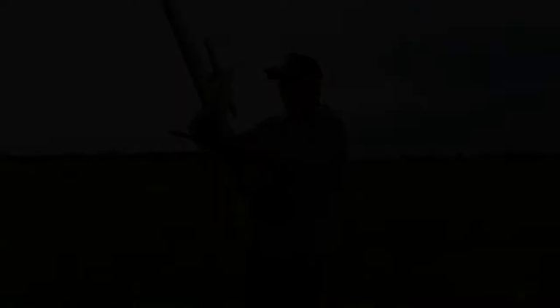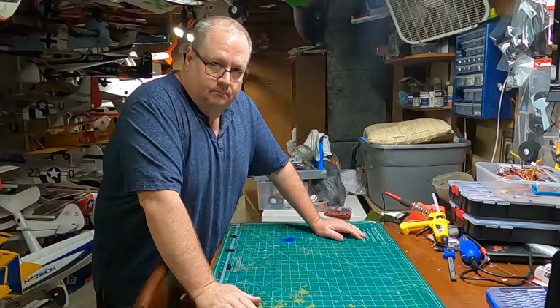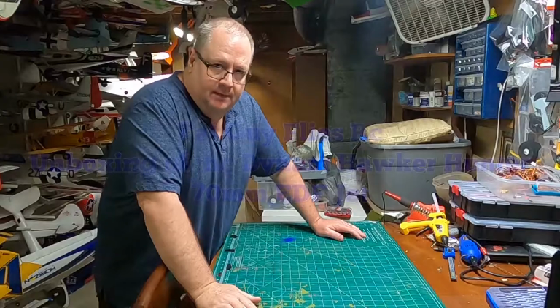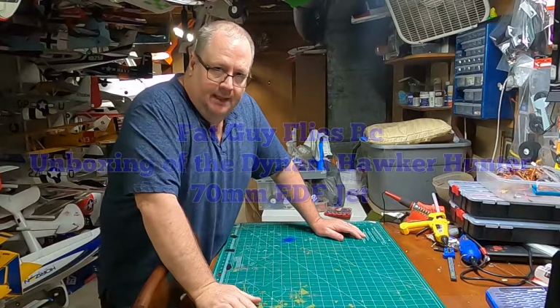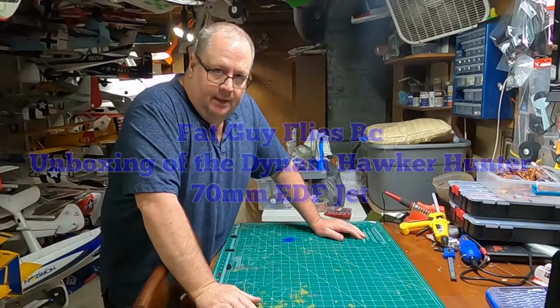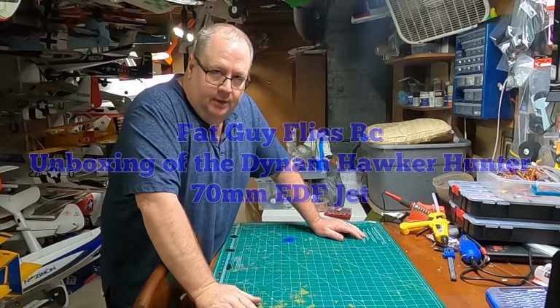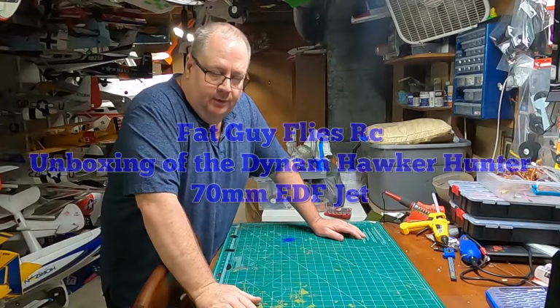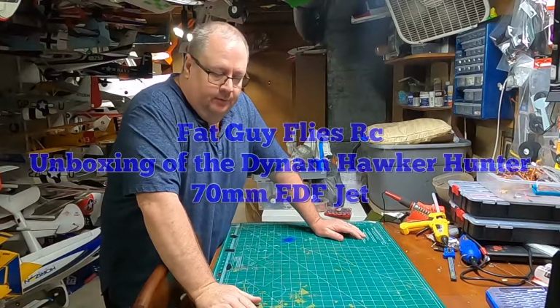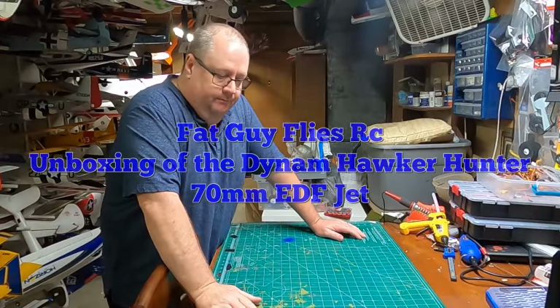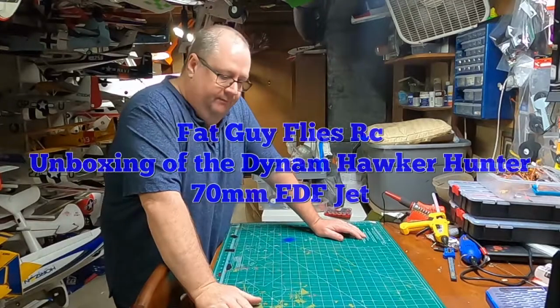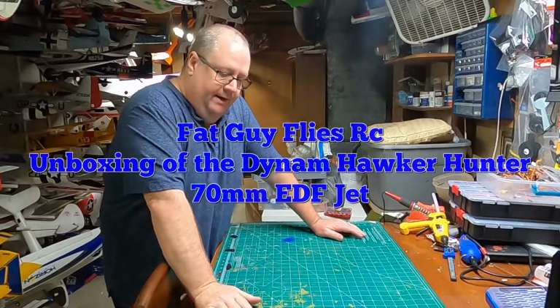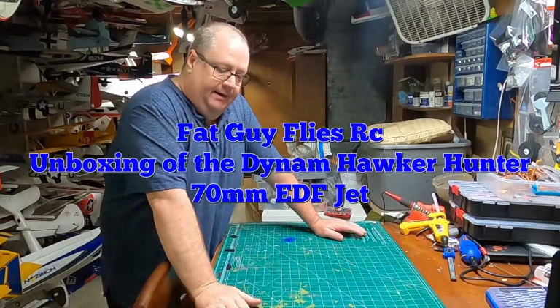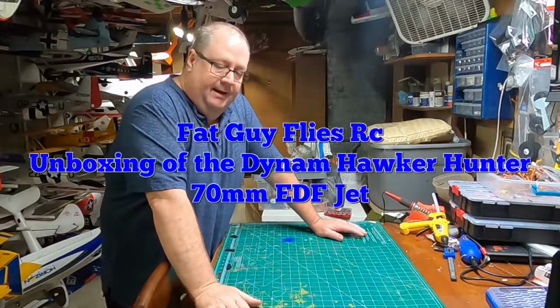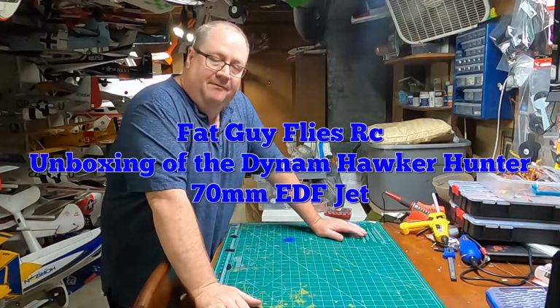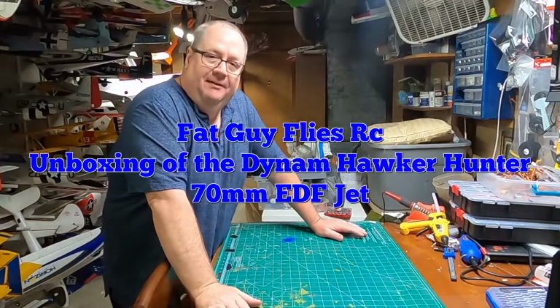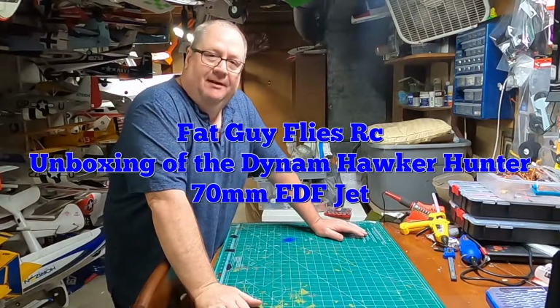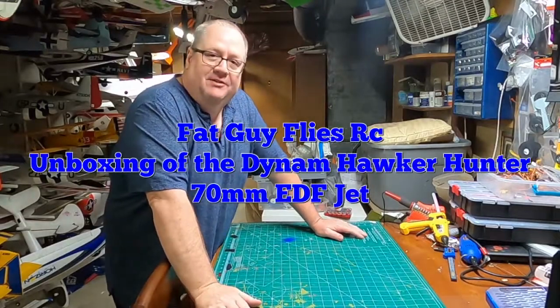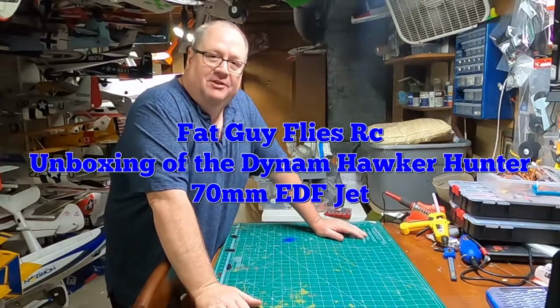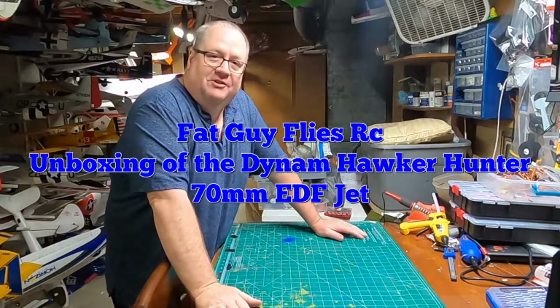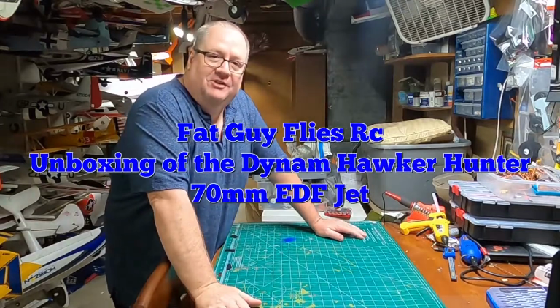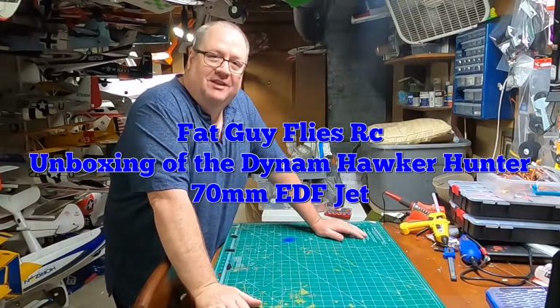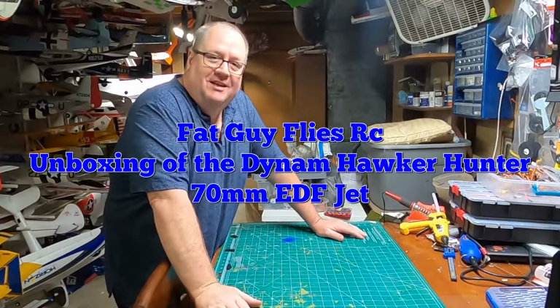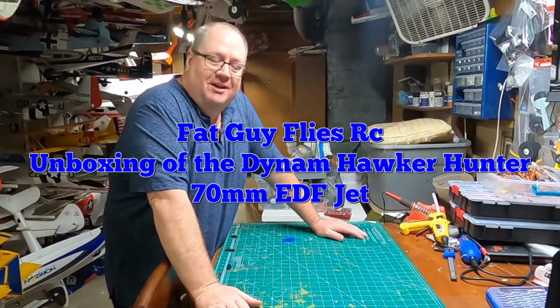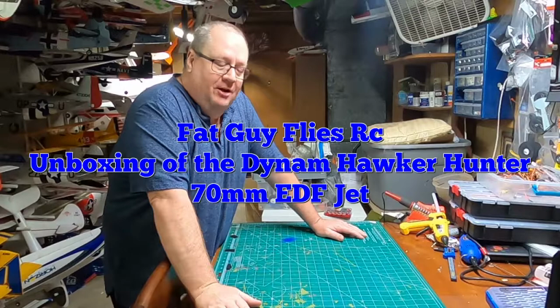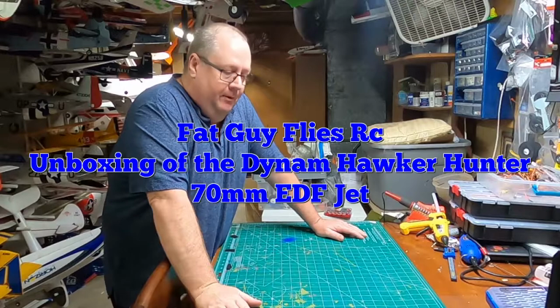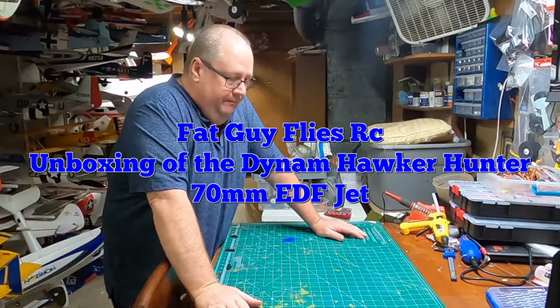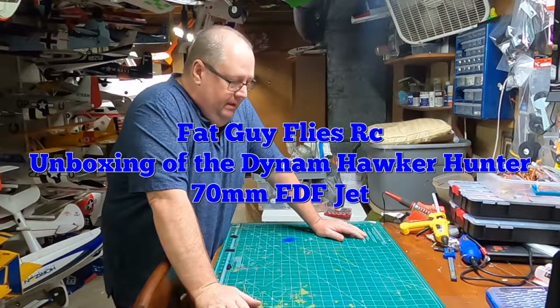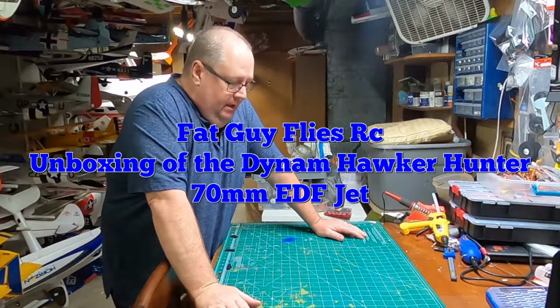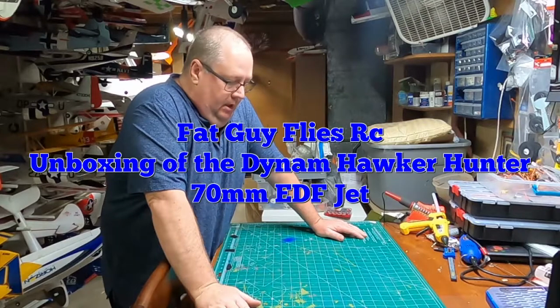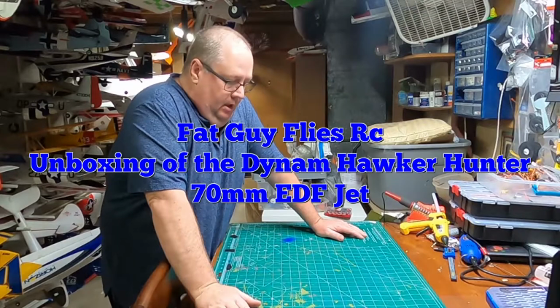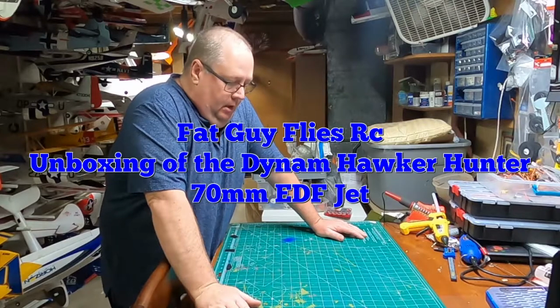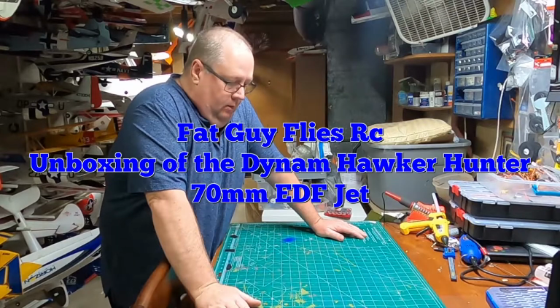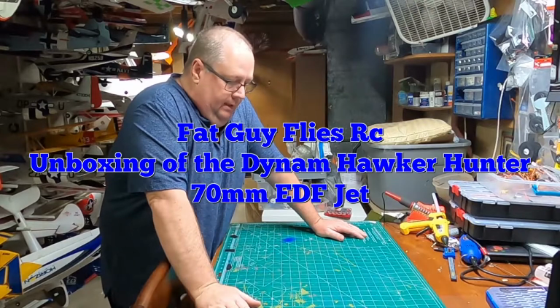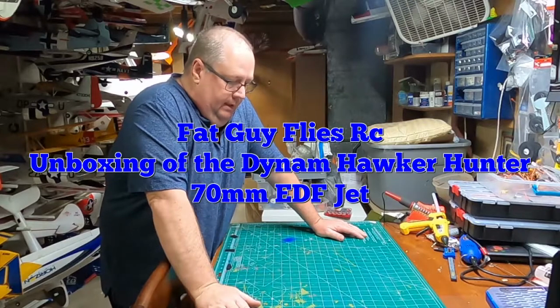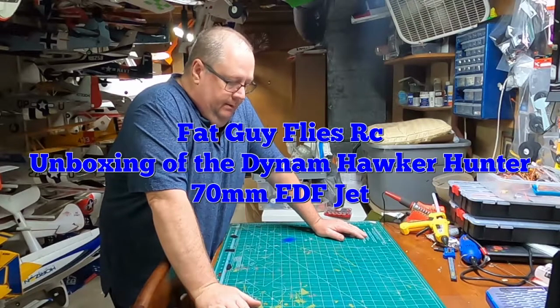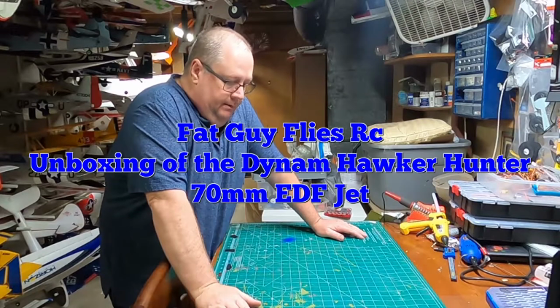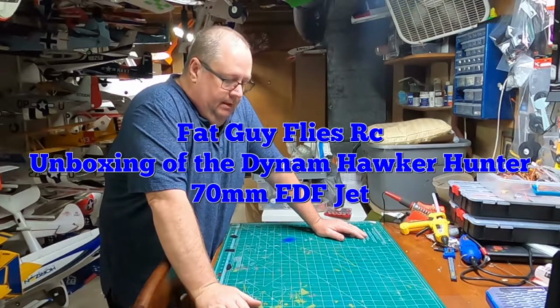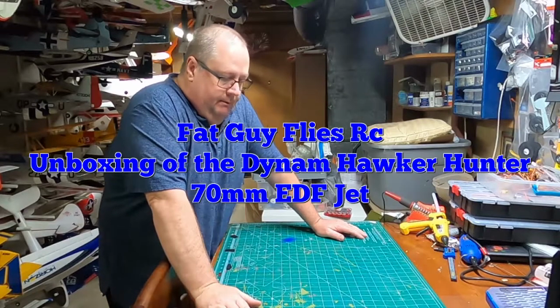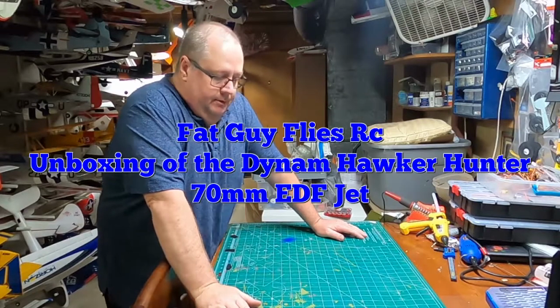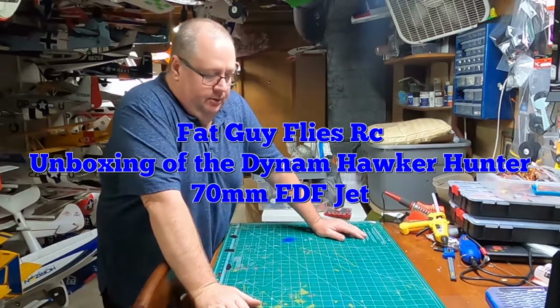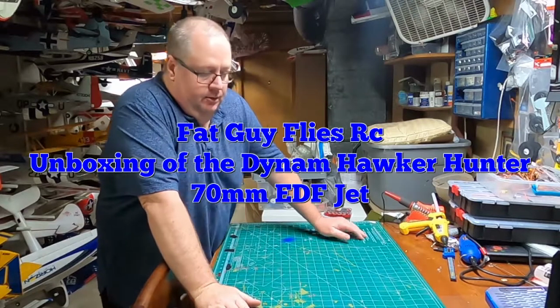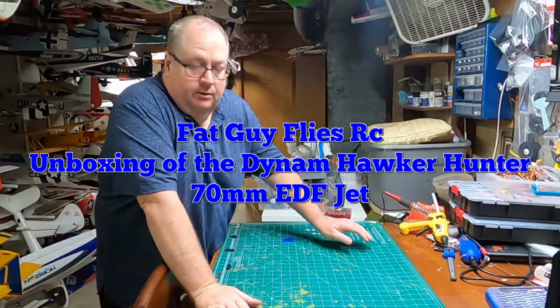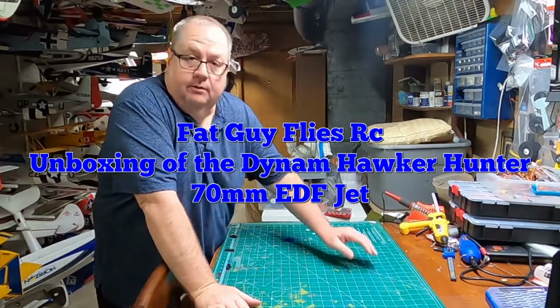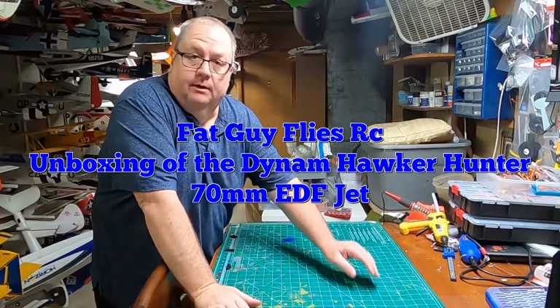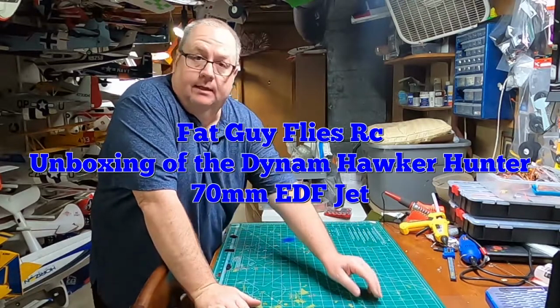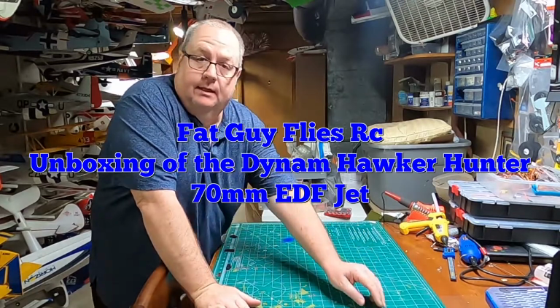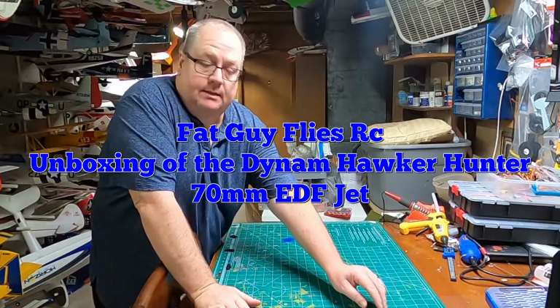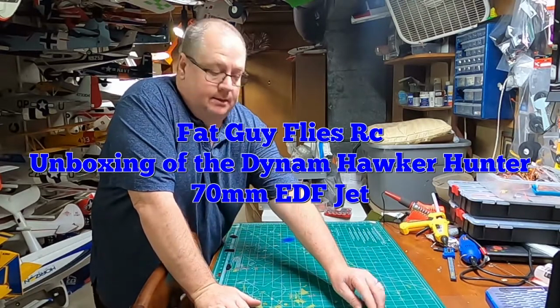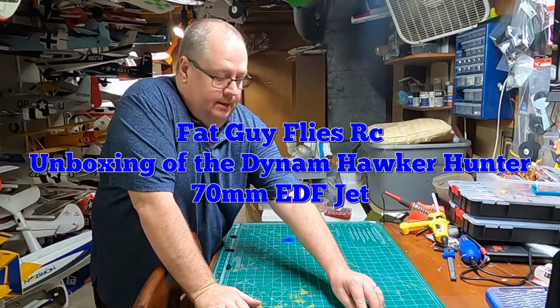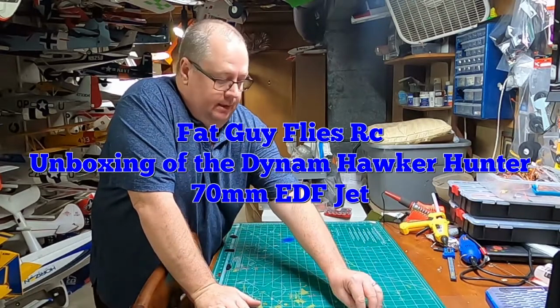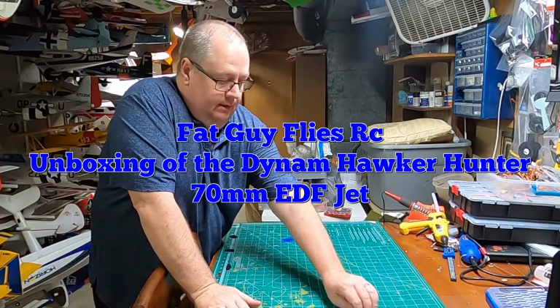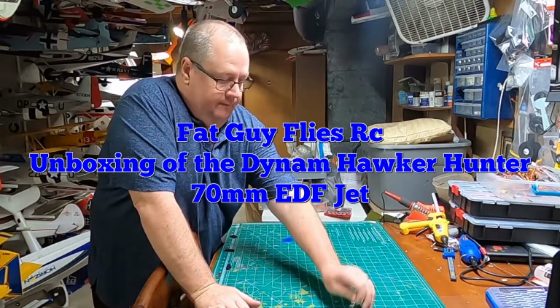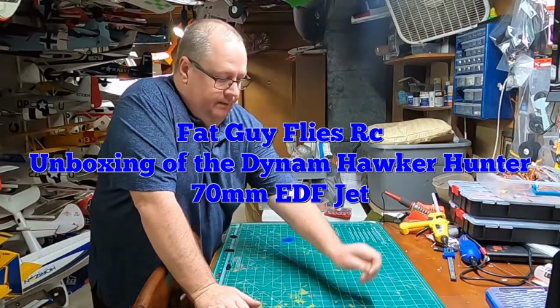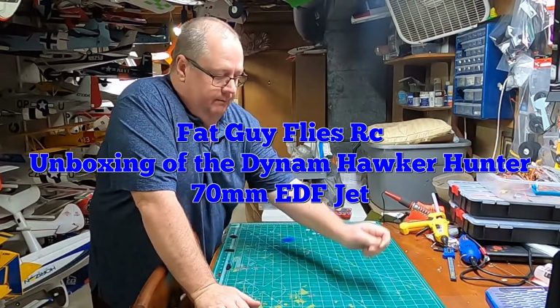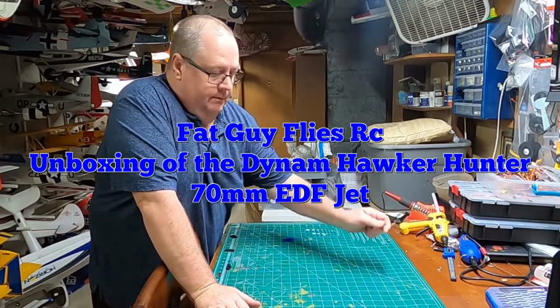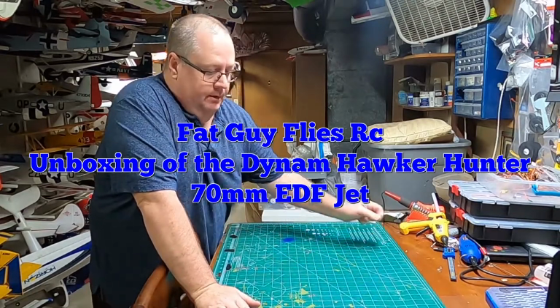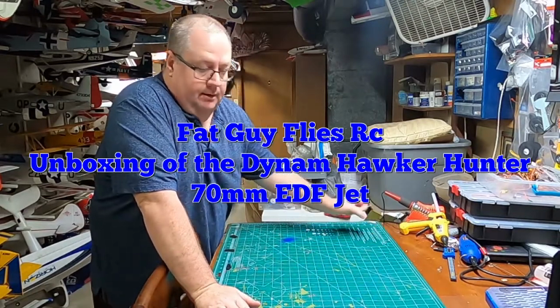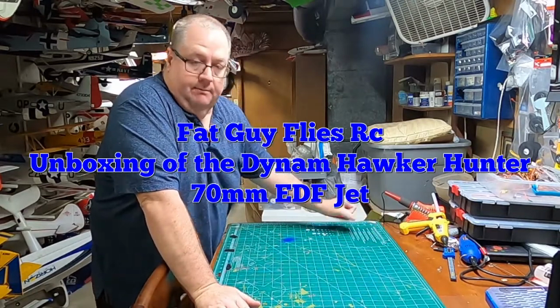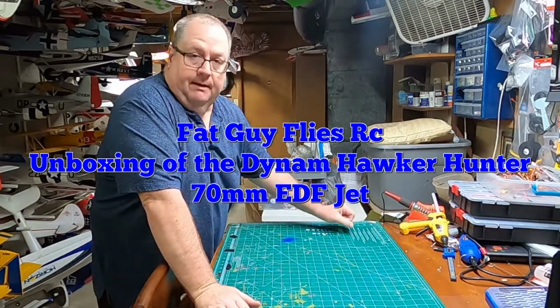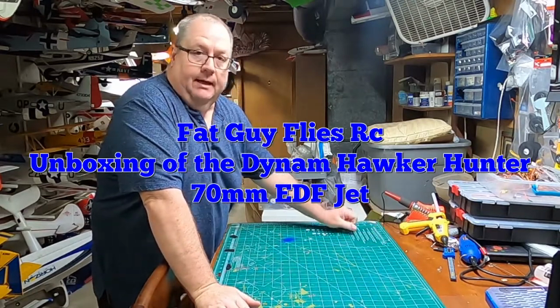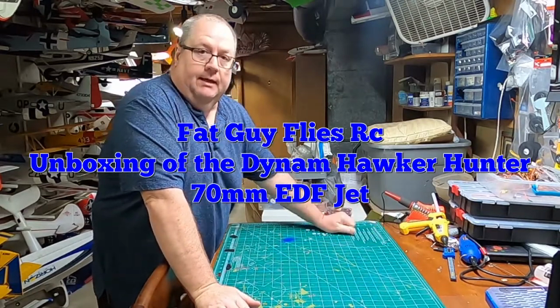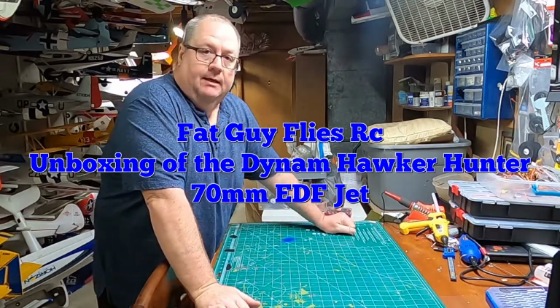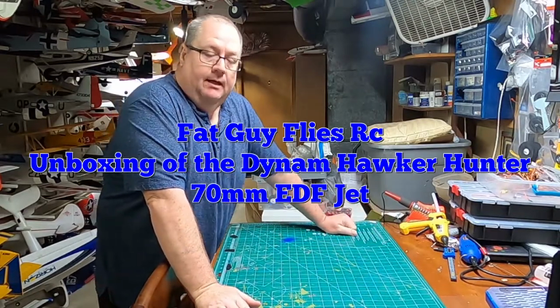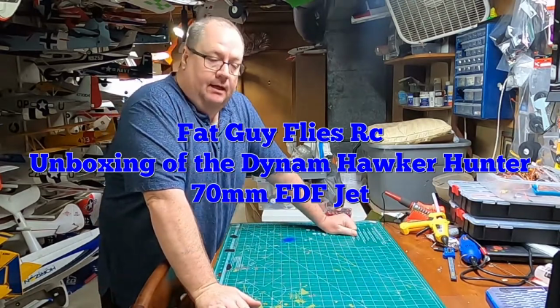Hello! Fat Guy Flies RC here. I'm coming to you again today from the man cave.